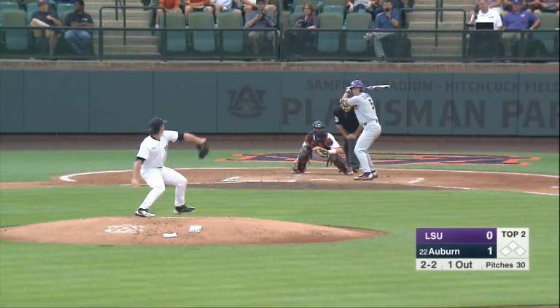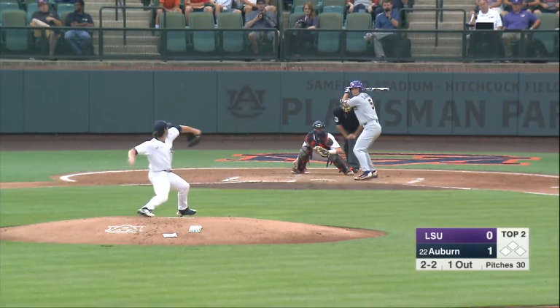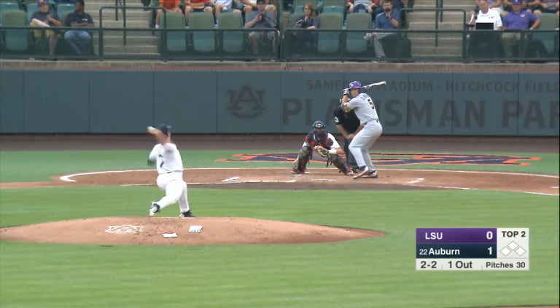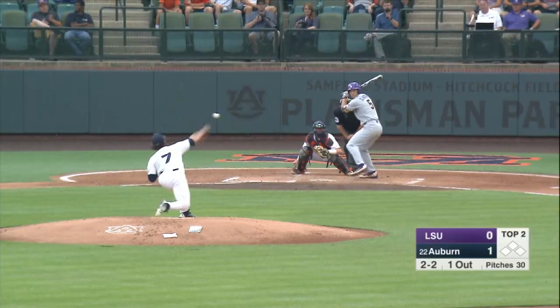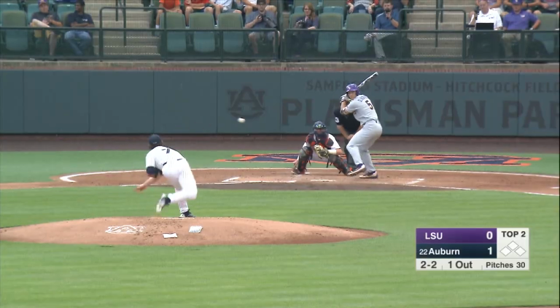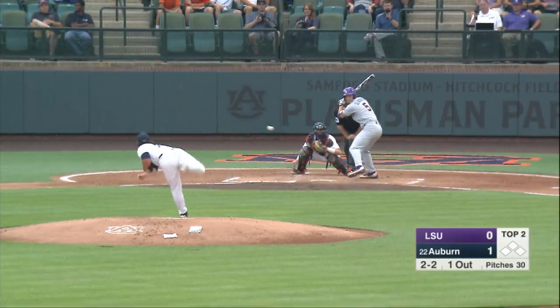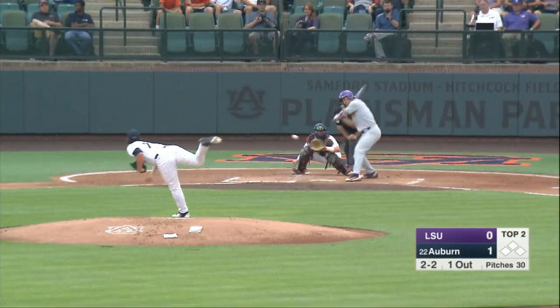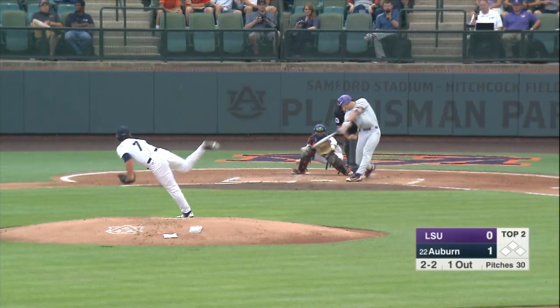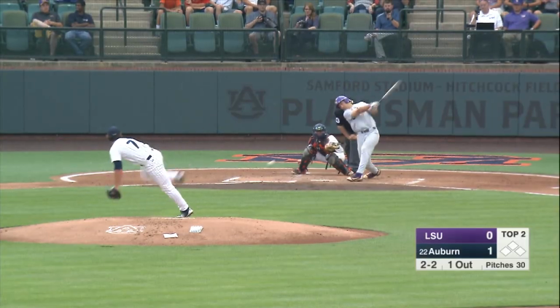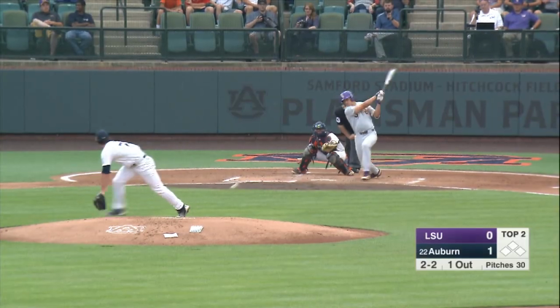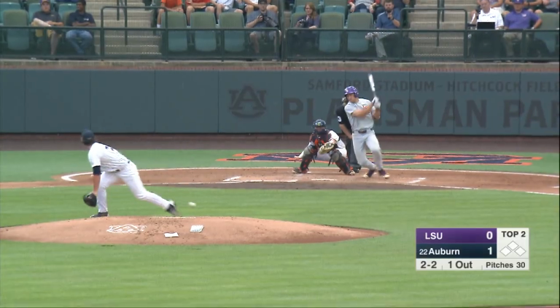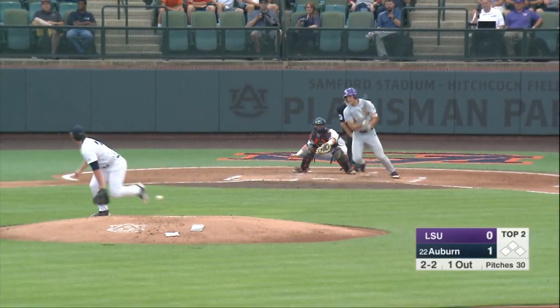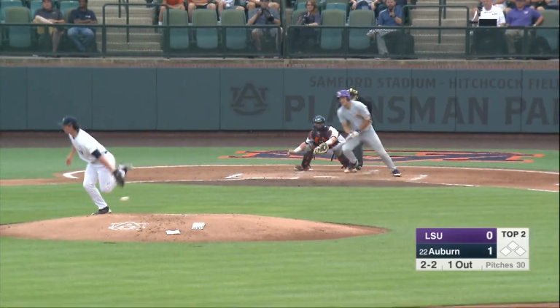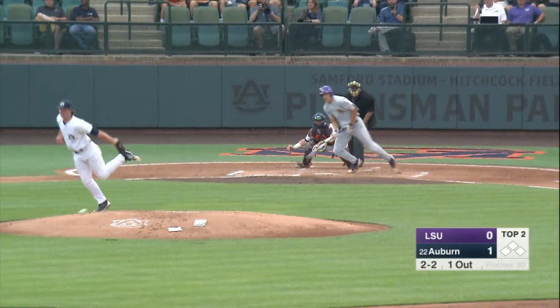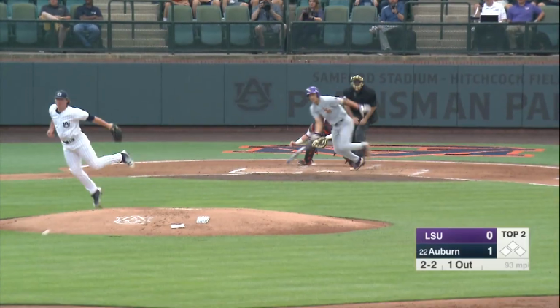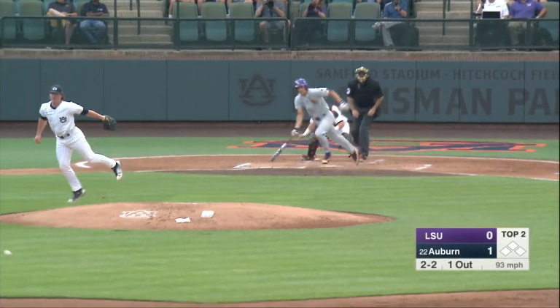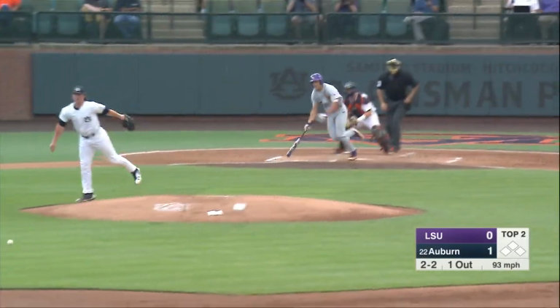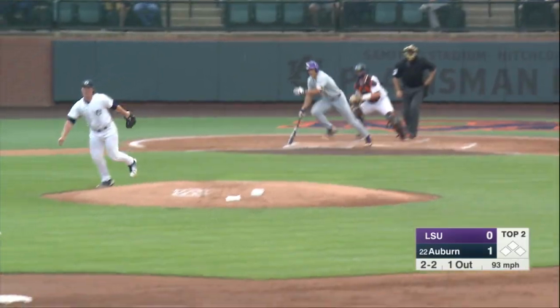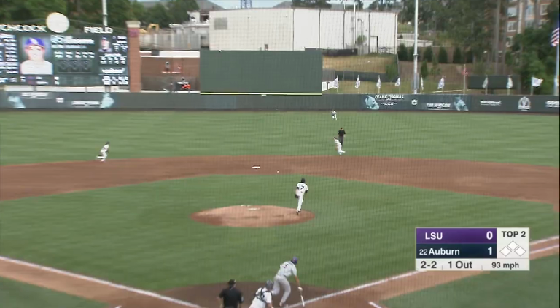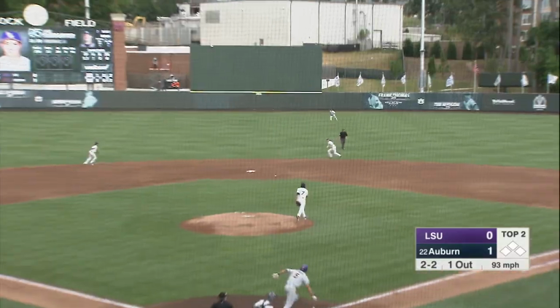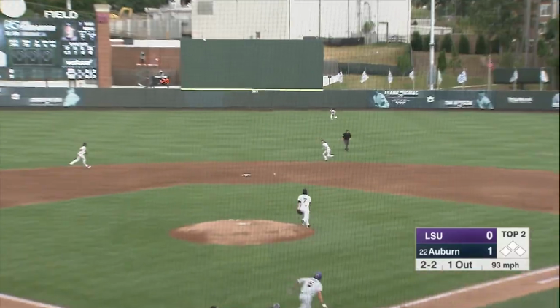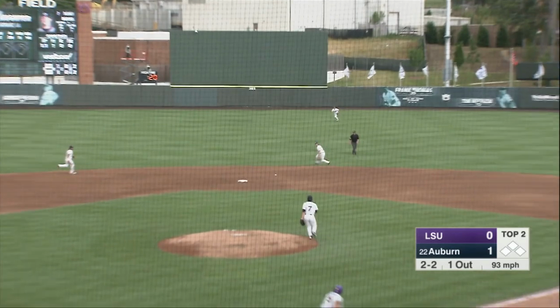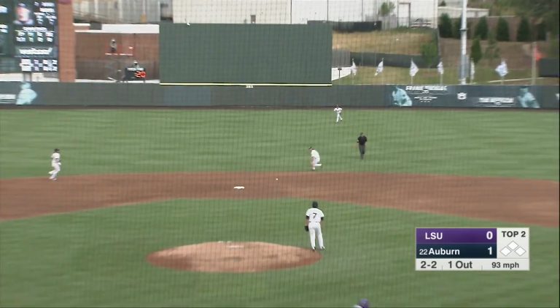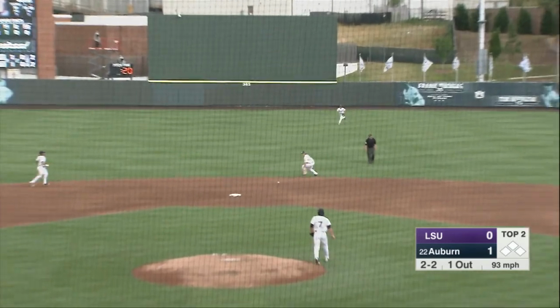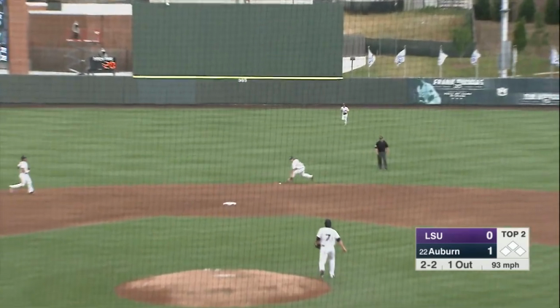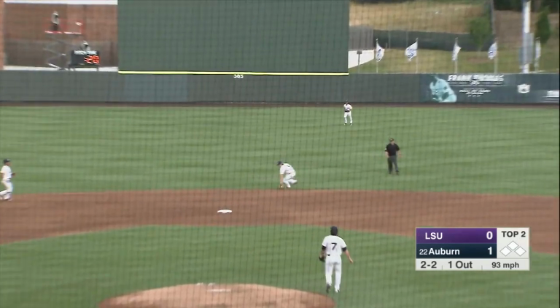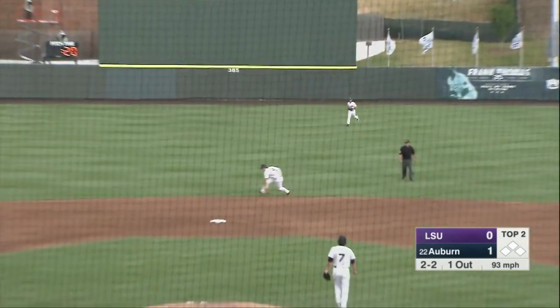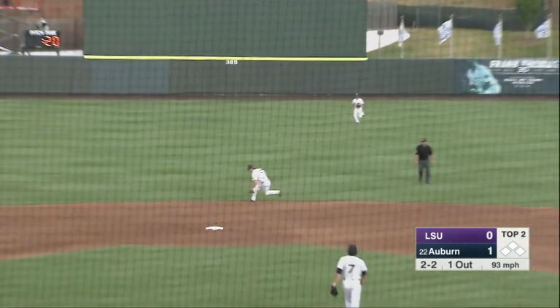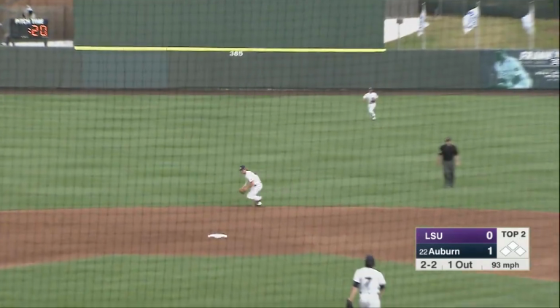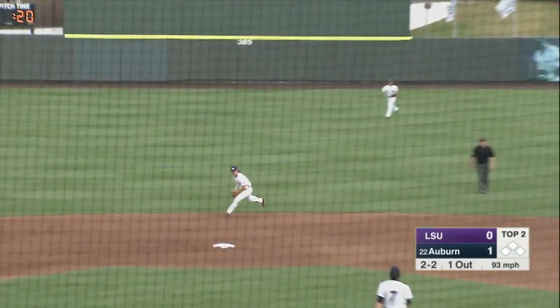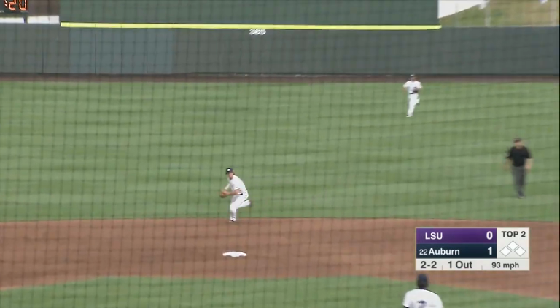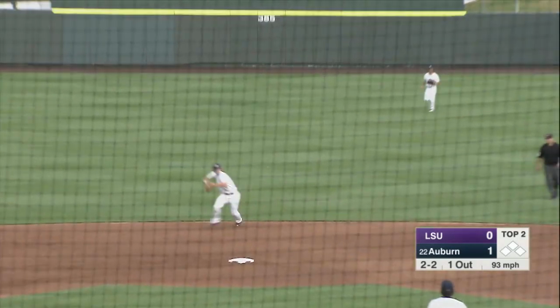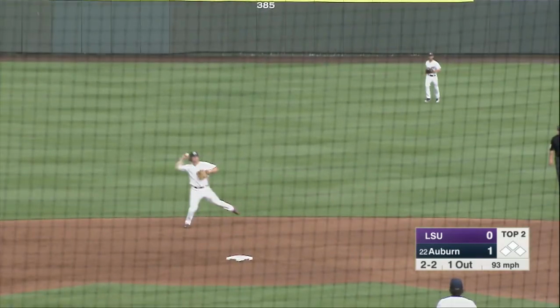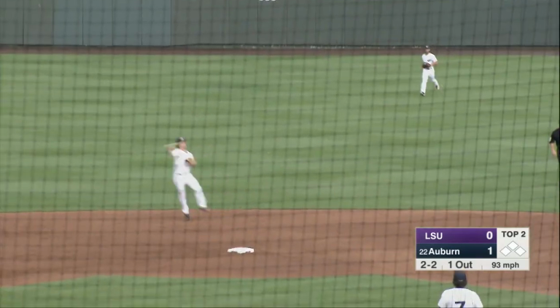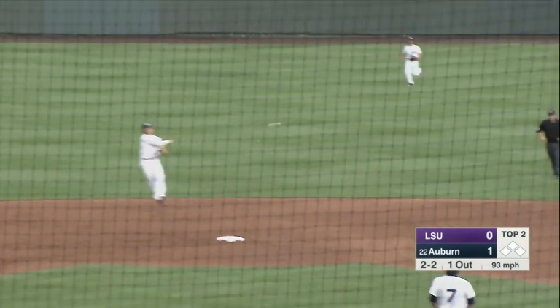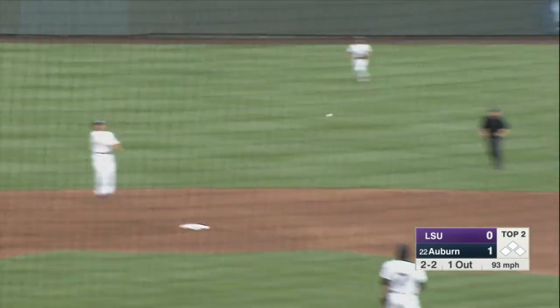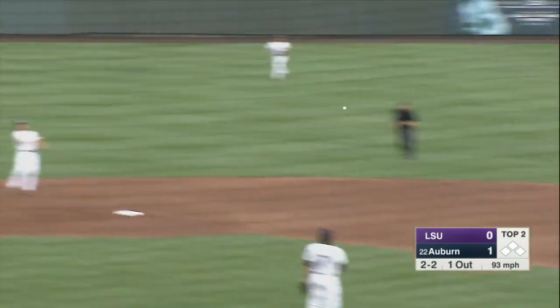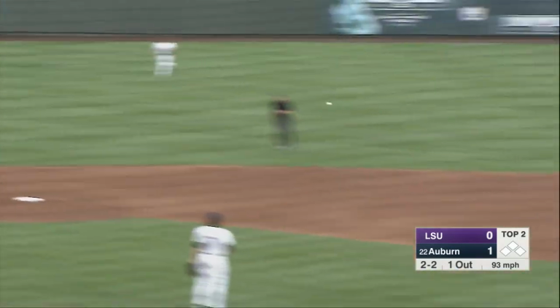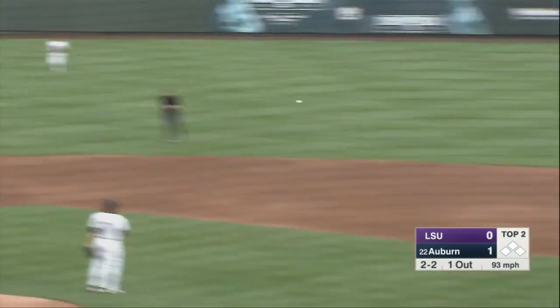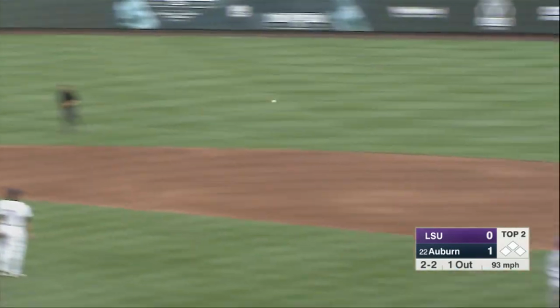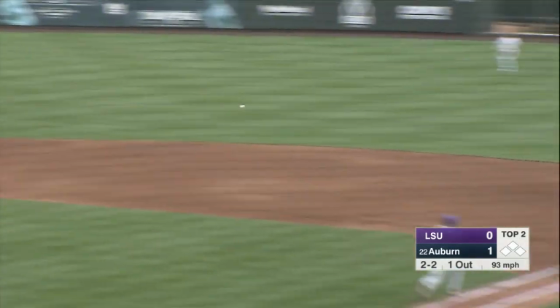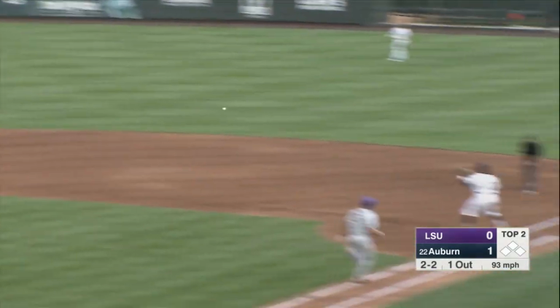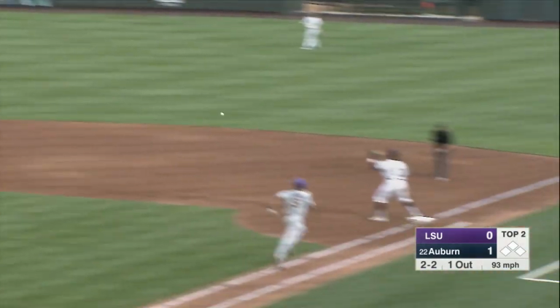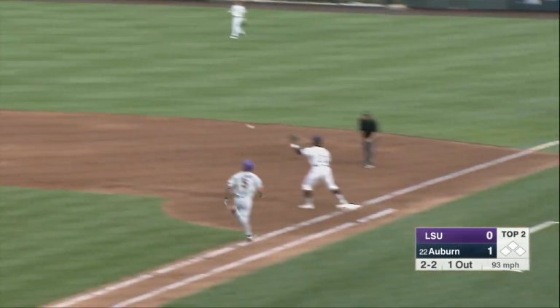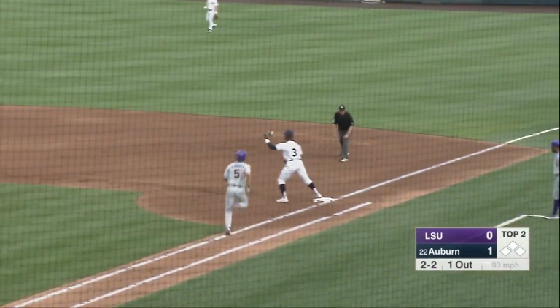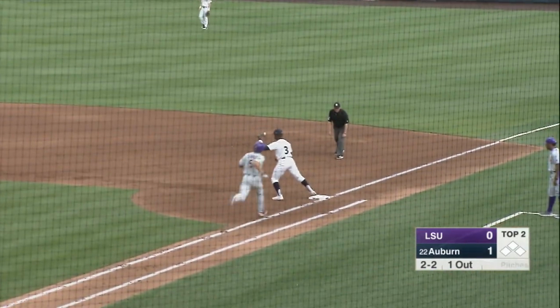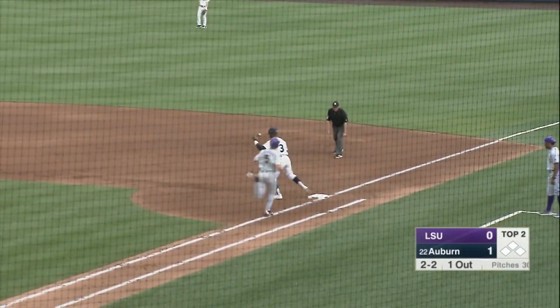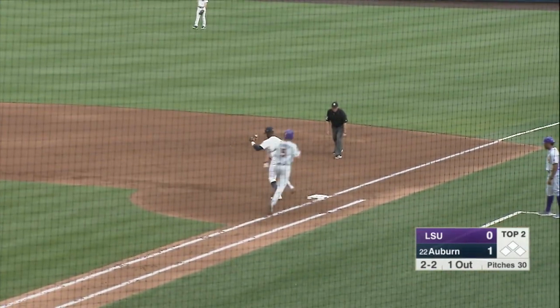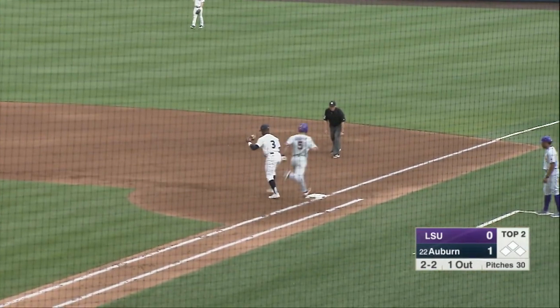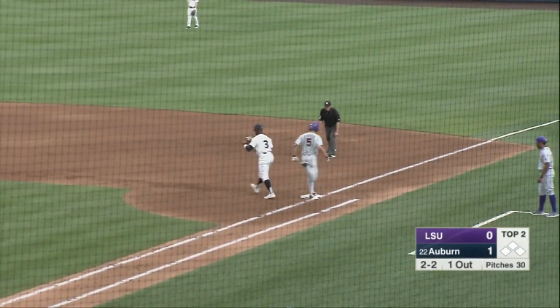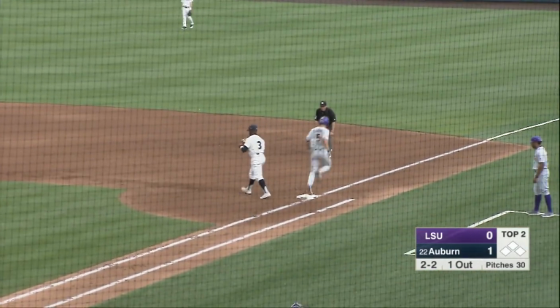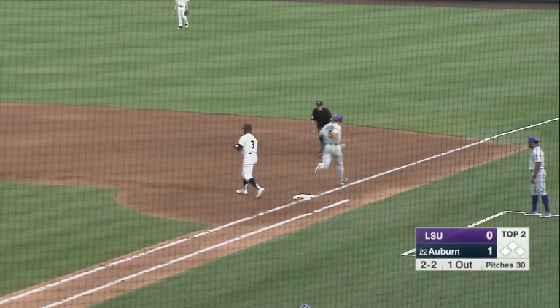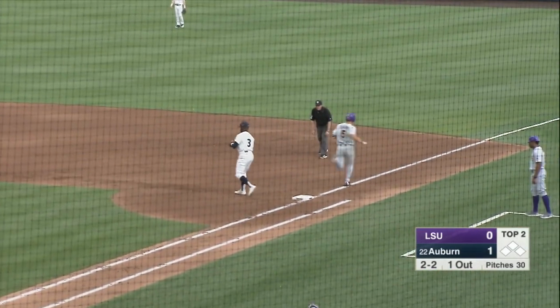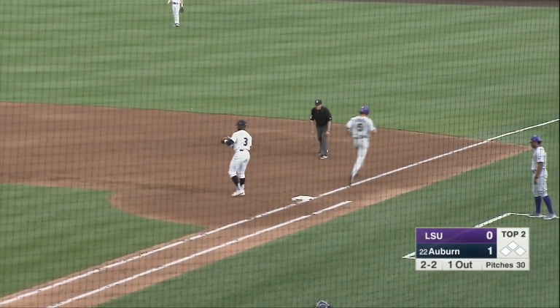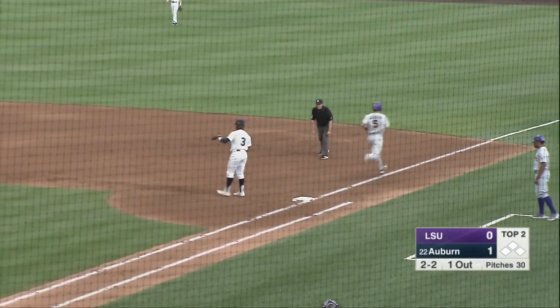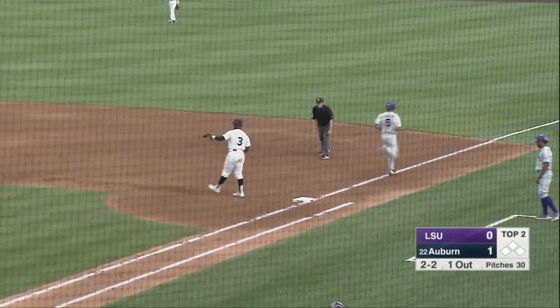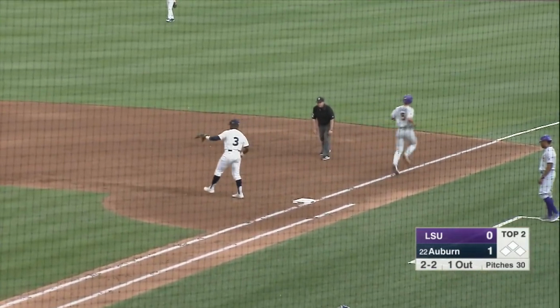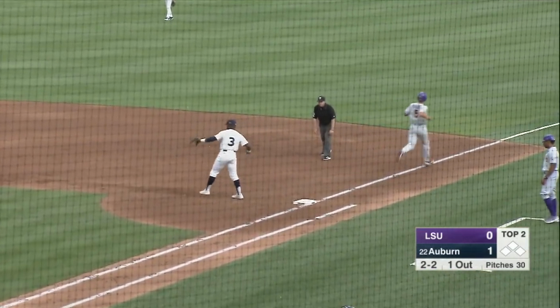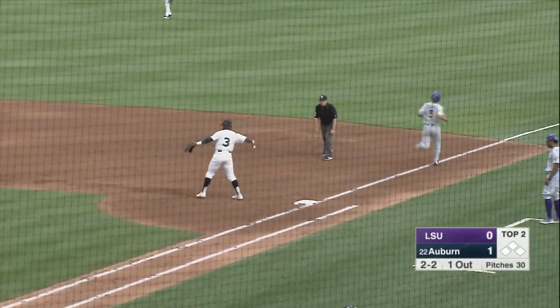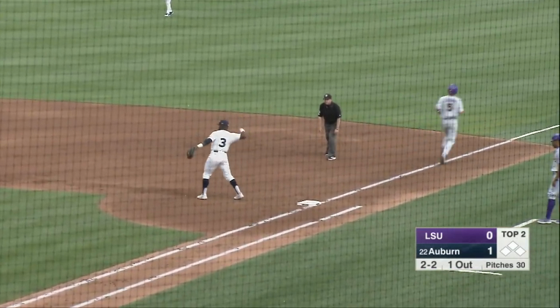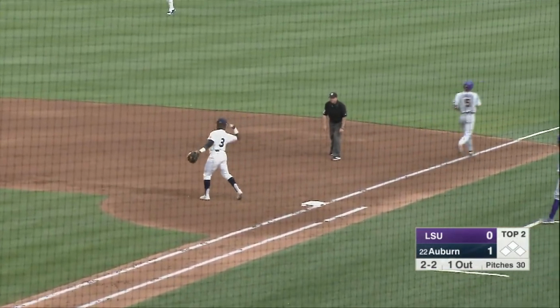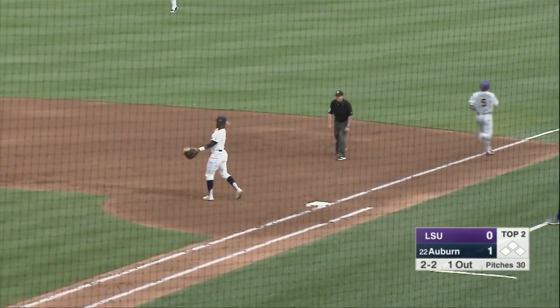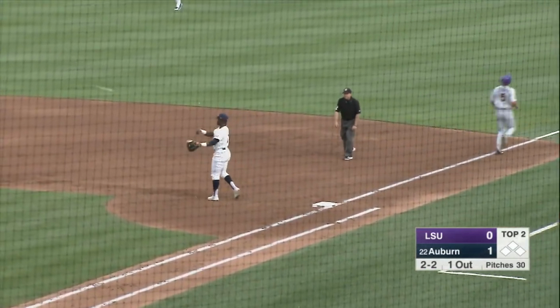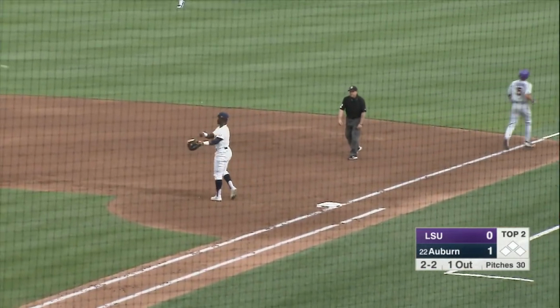Pitch from Burns, hit on the ground back up the middle, backhanded by Jarvis, throws to first and got him by three or four steps.